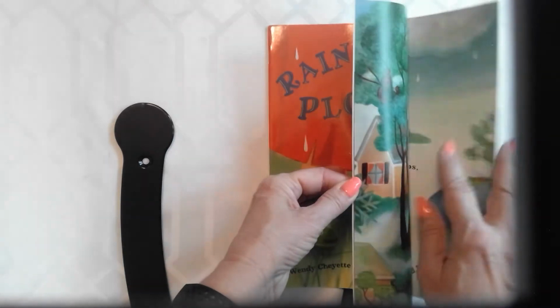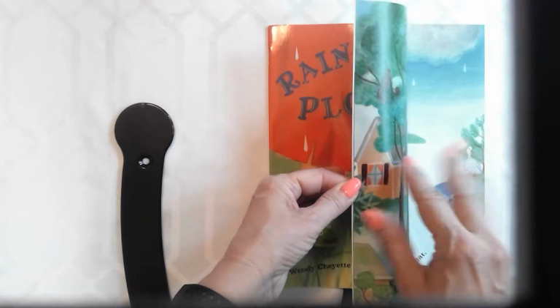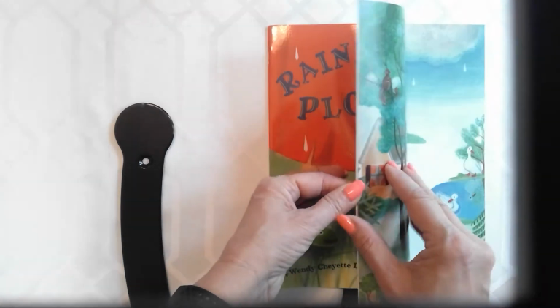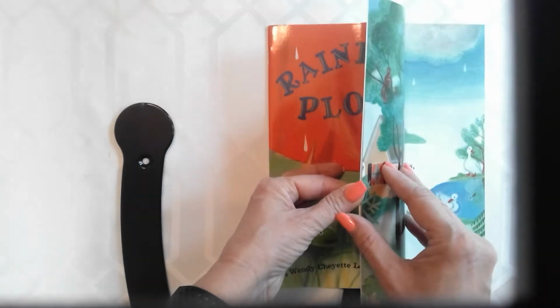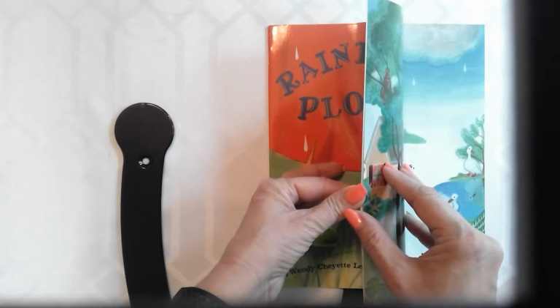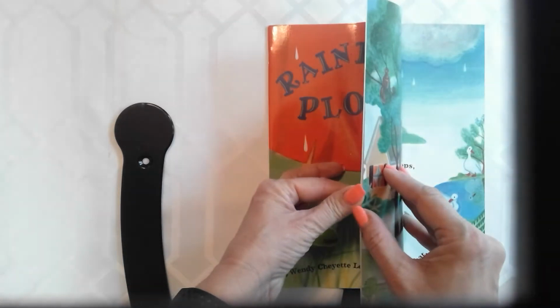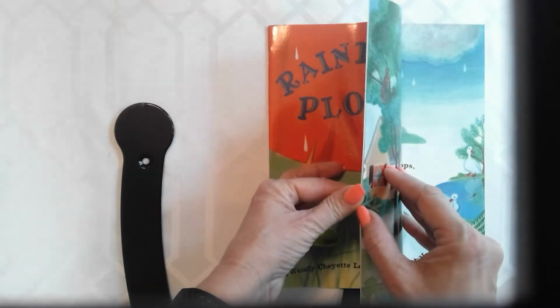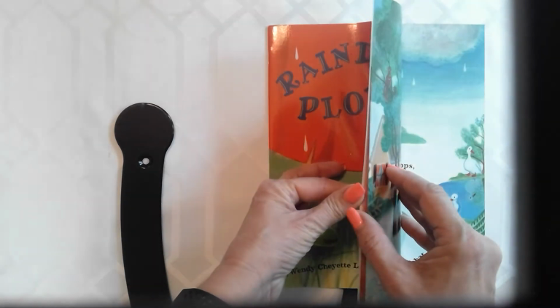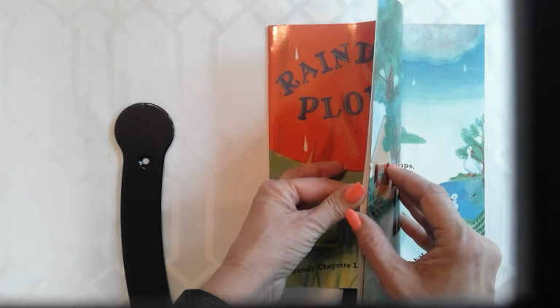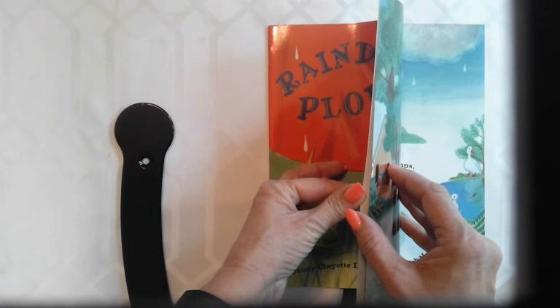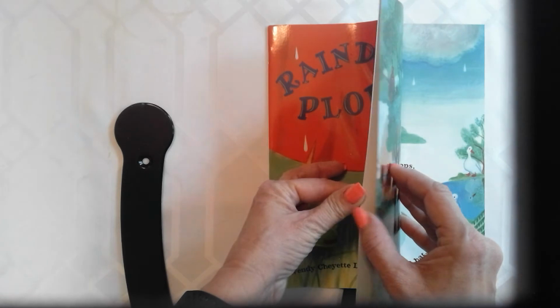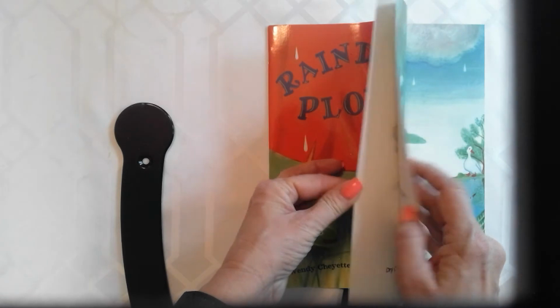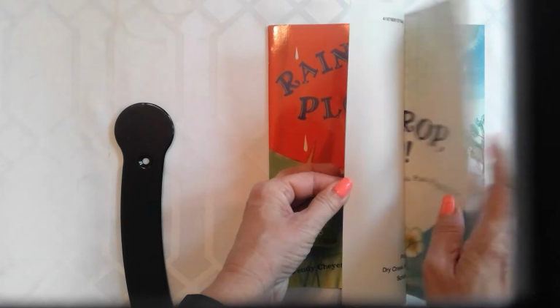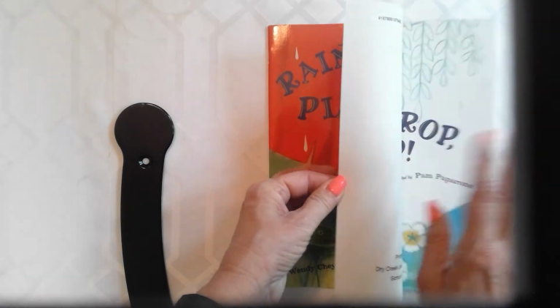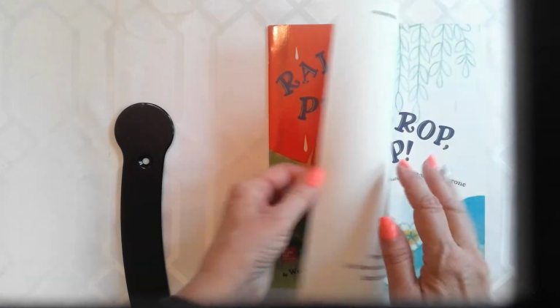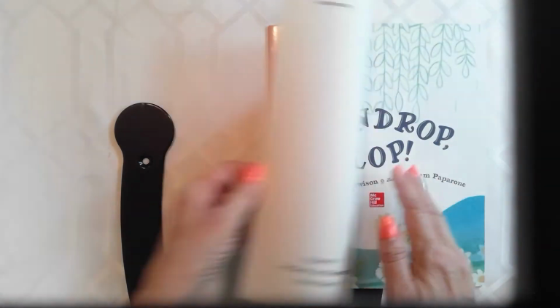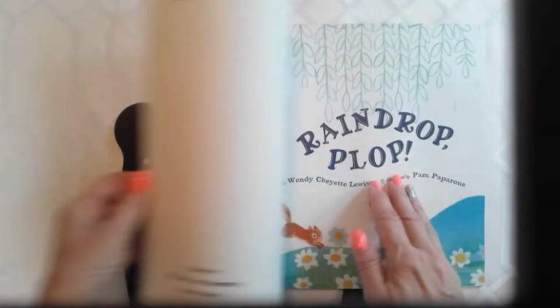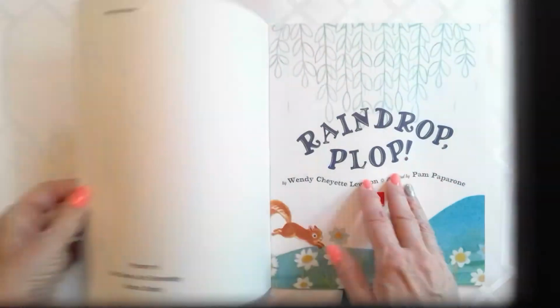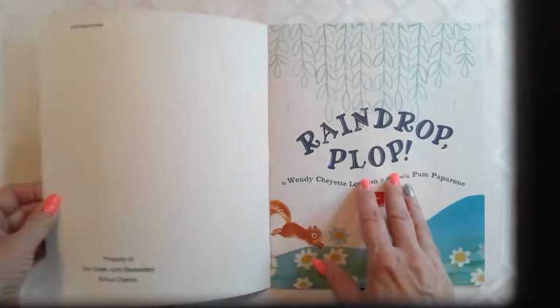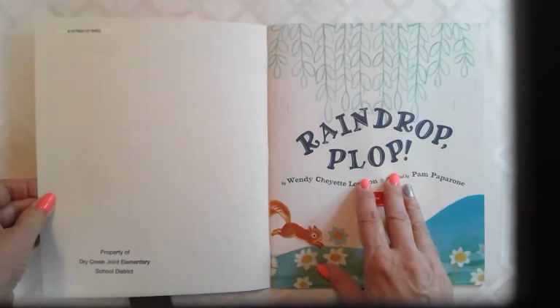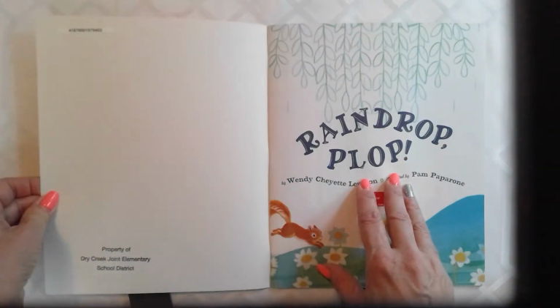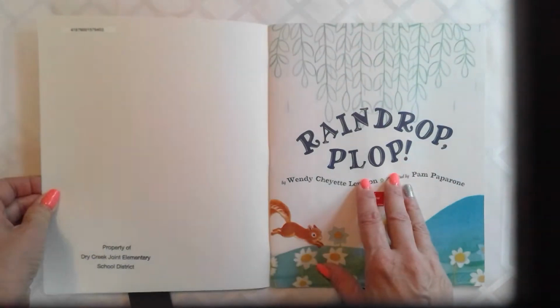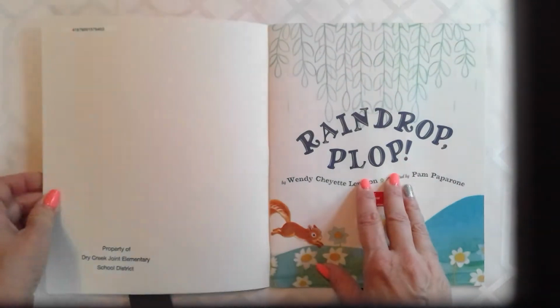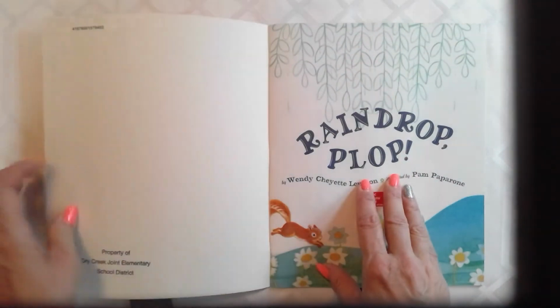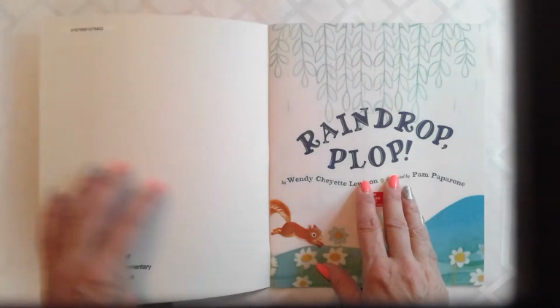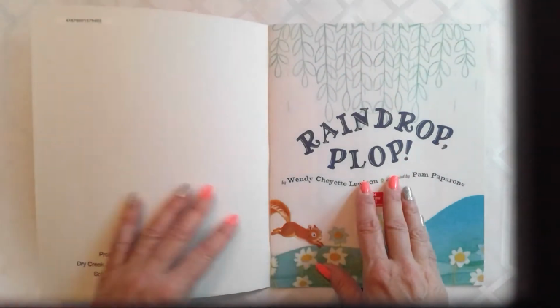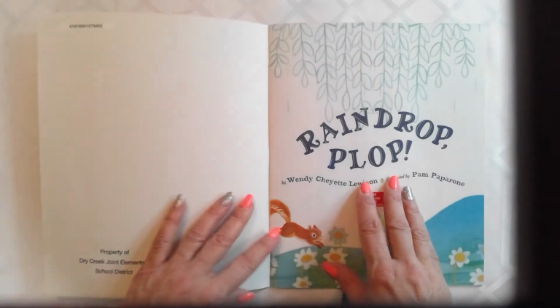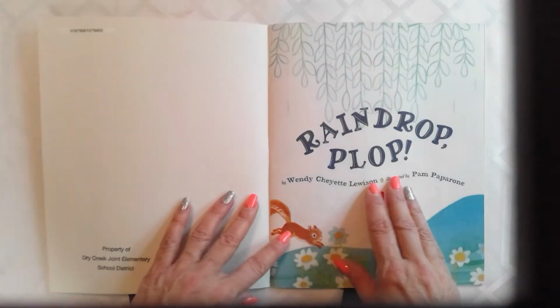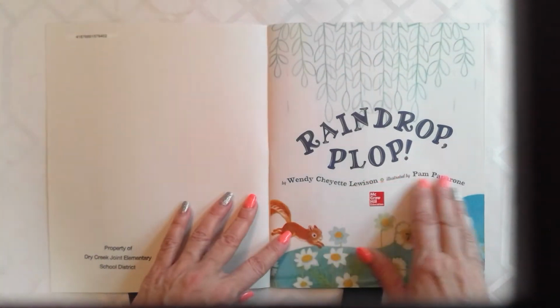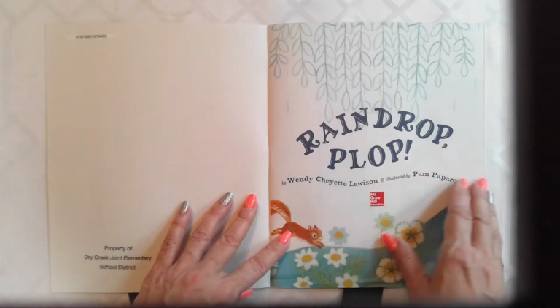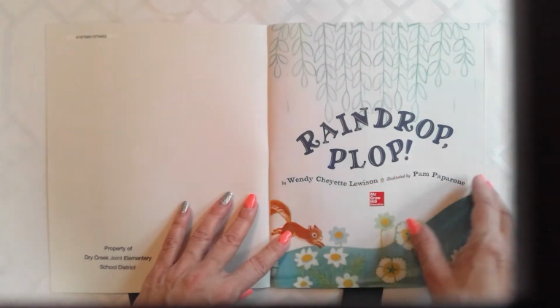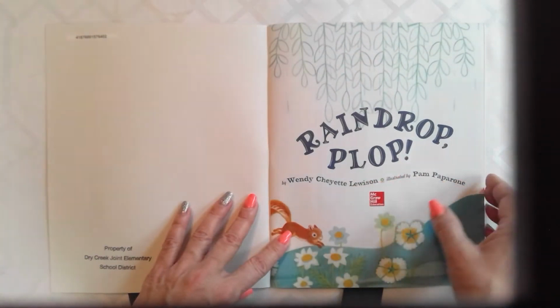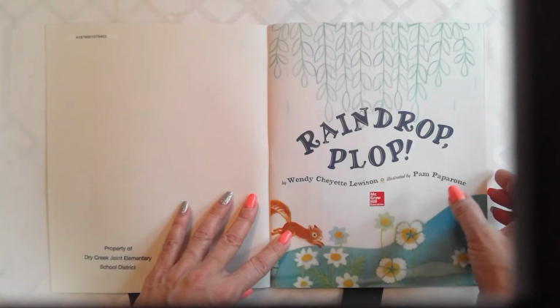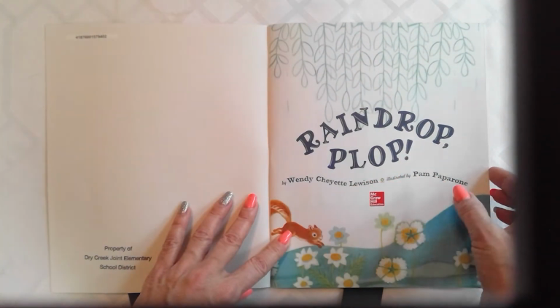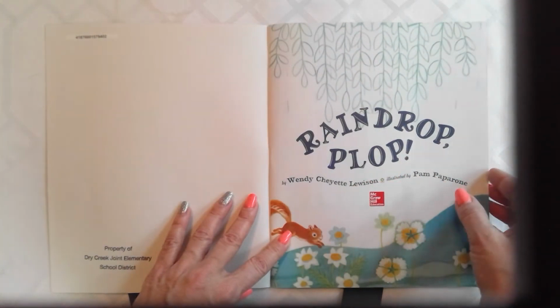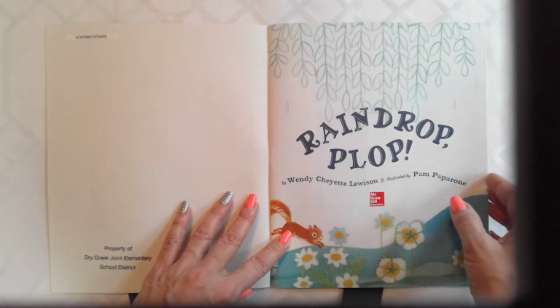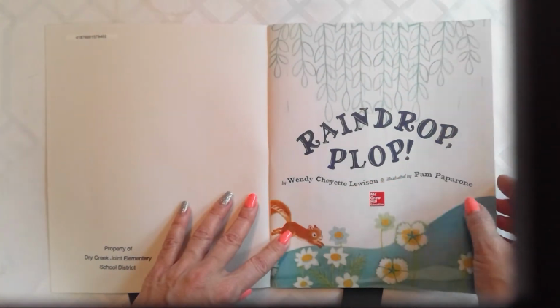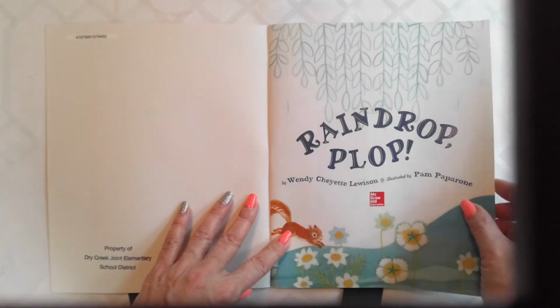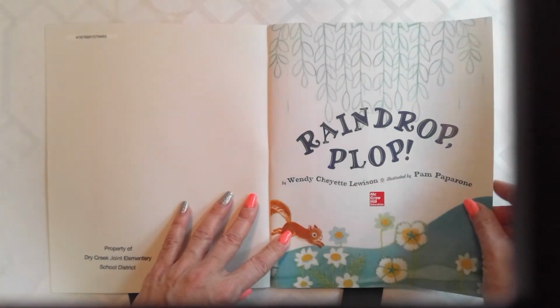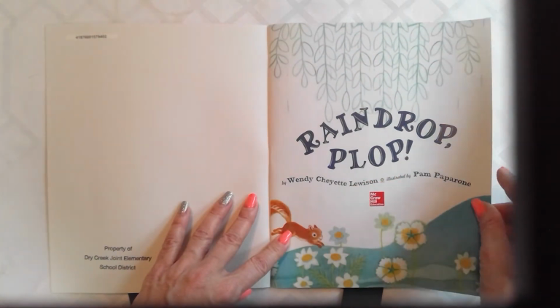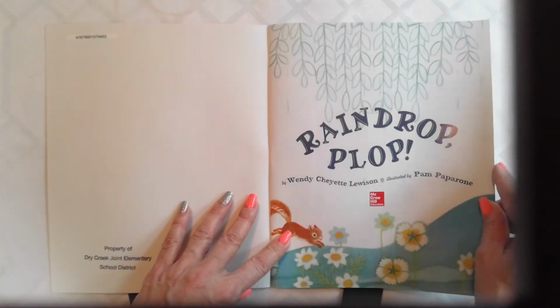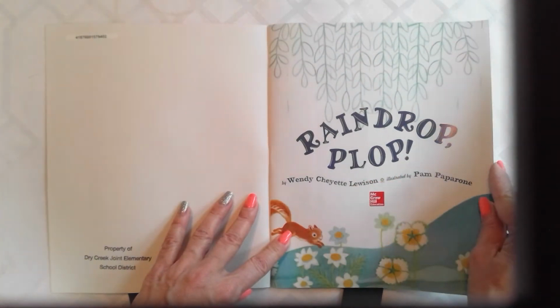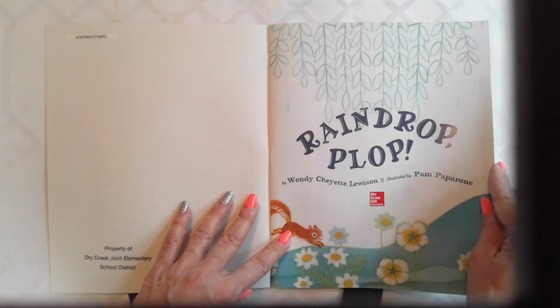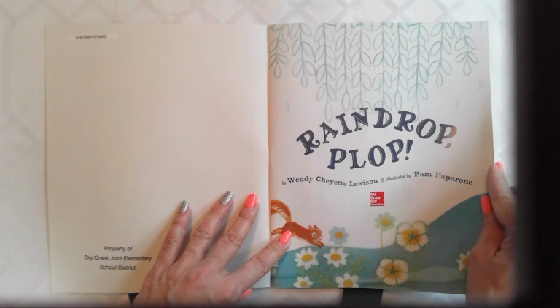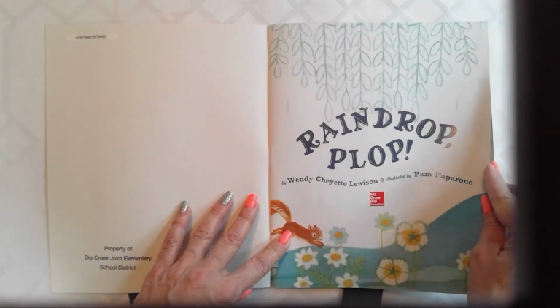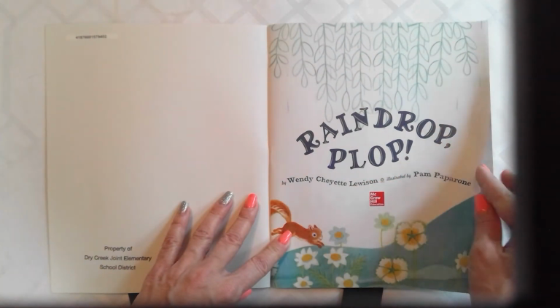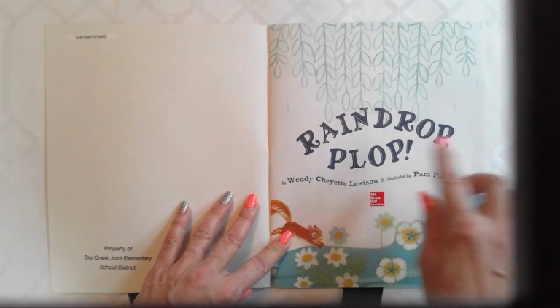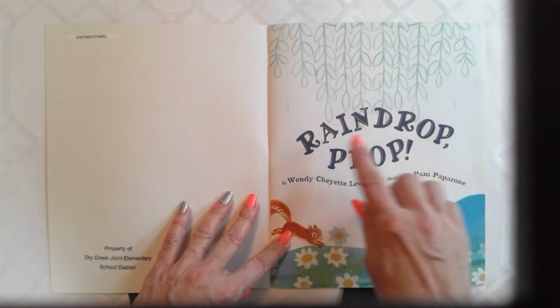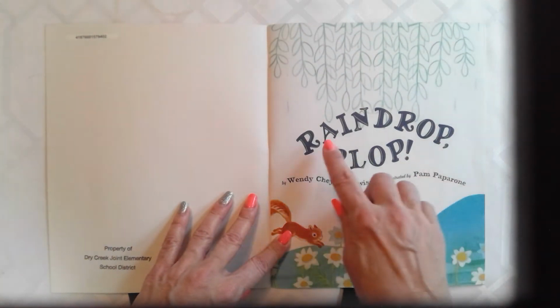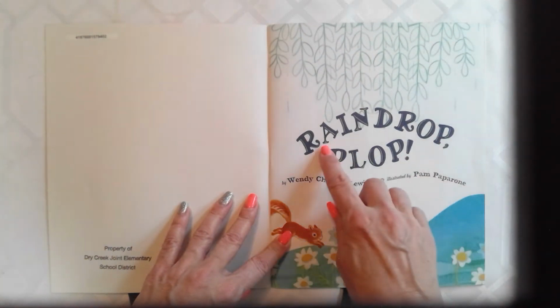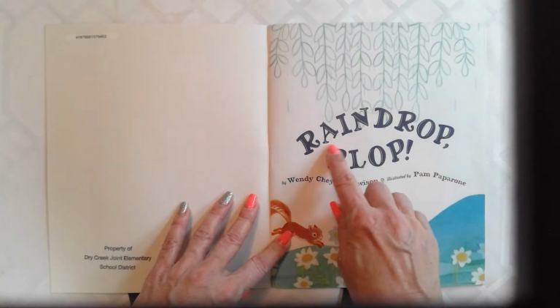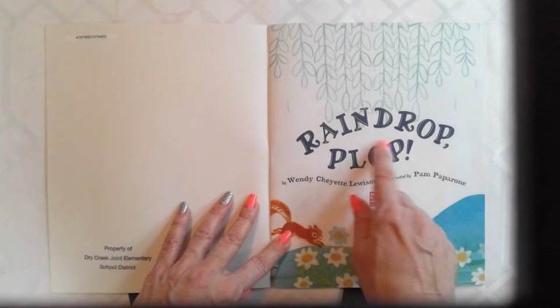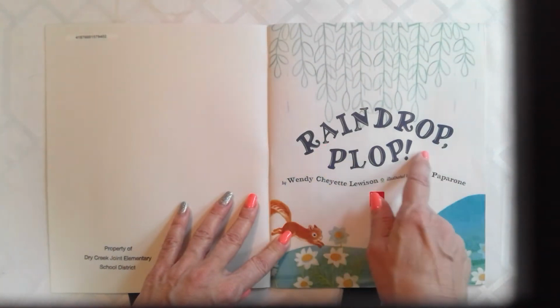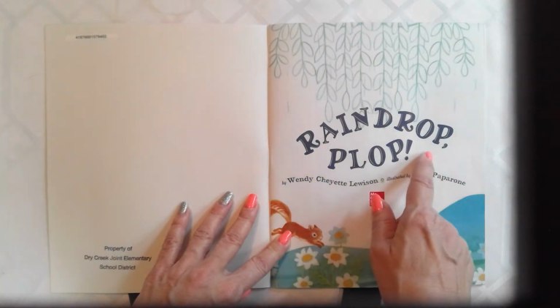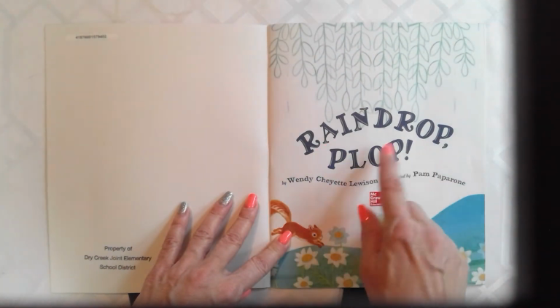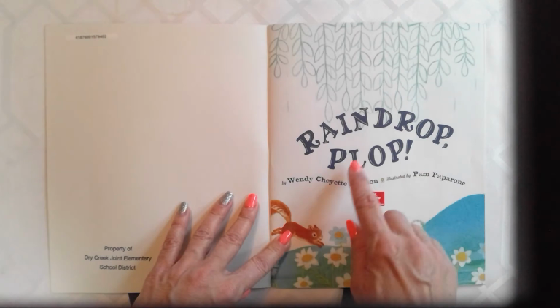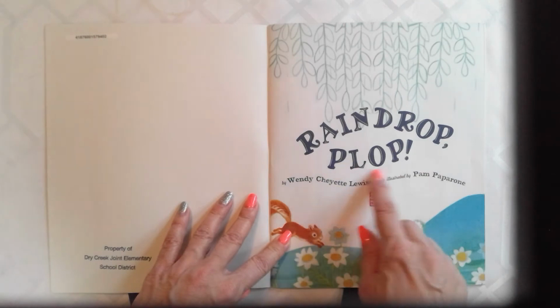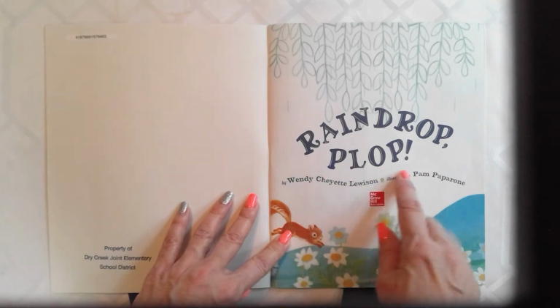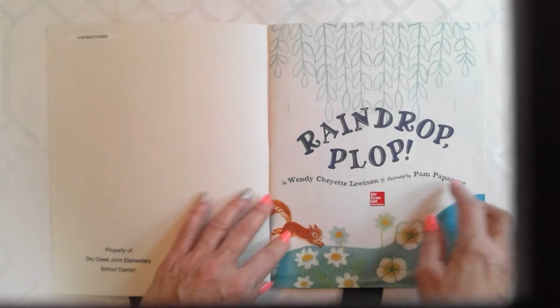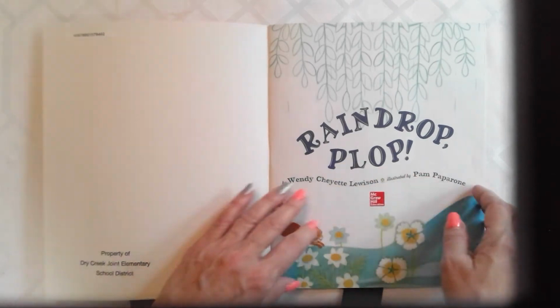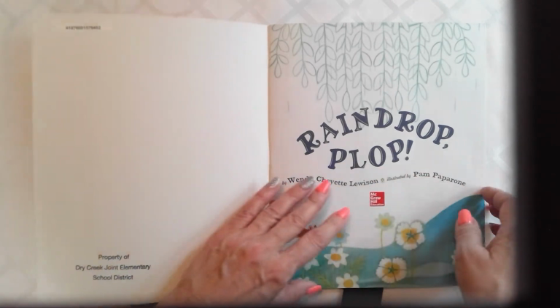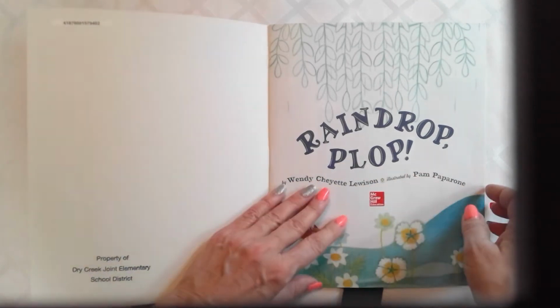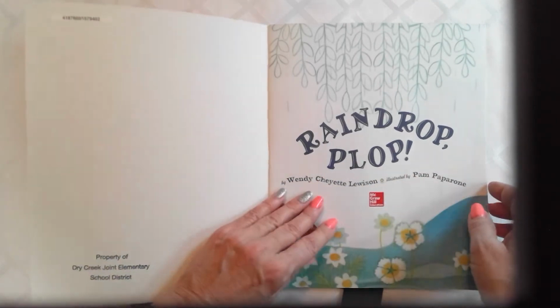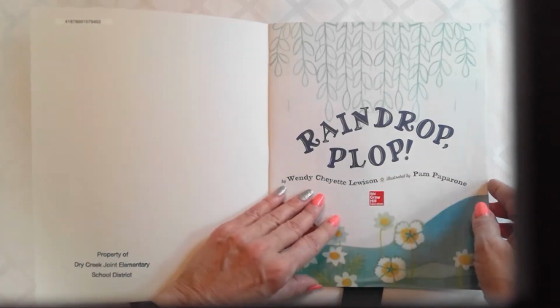And what do we call this page? That's right — it's the title page. It's the title on a page.